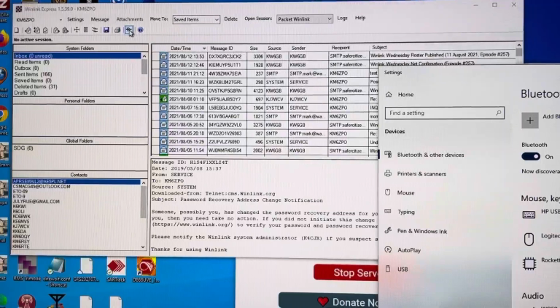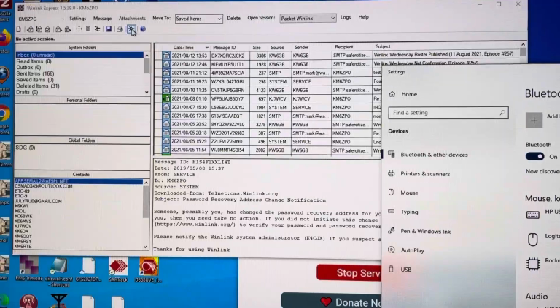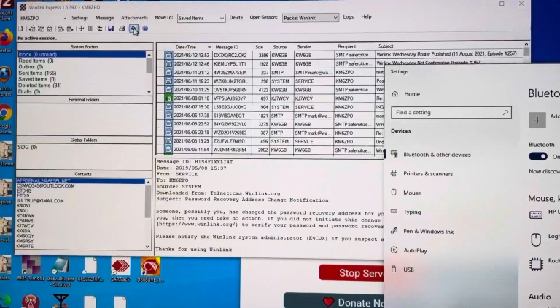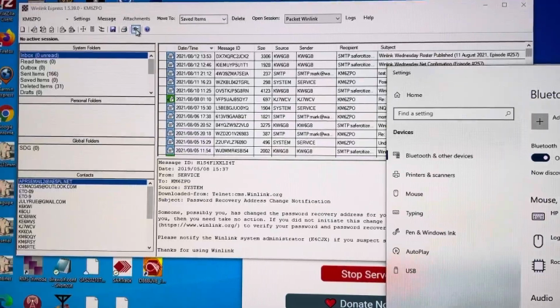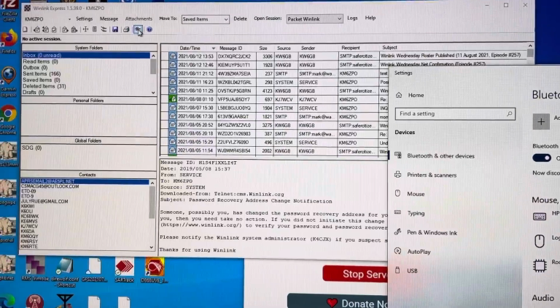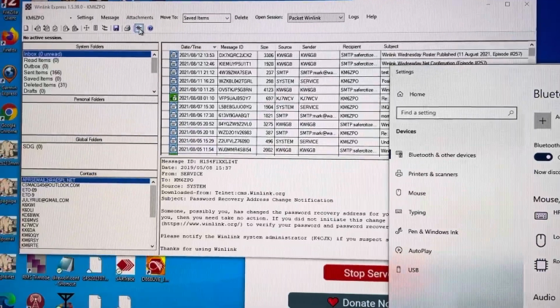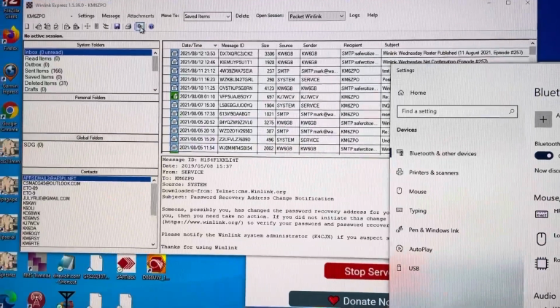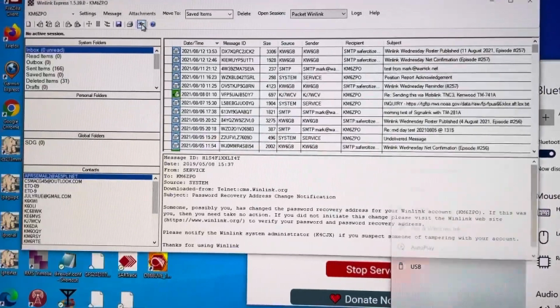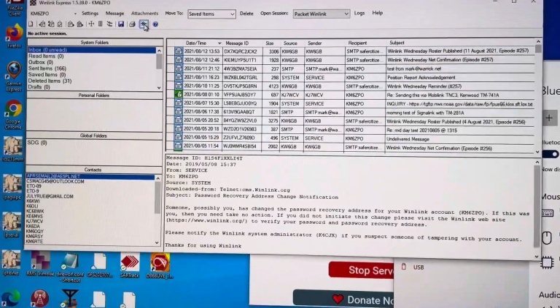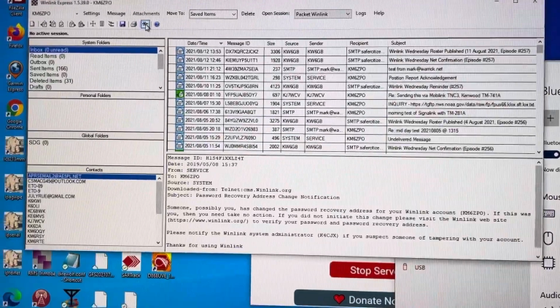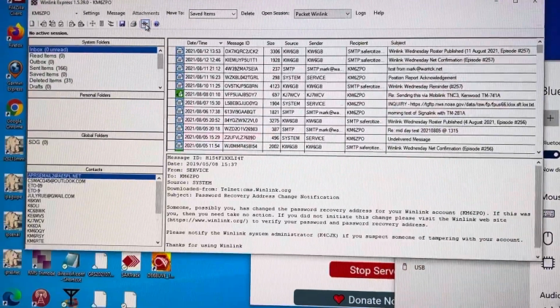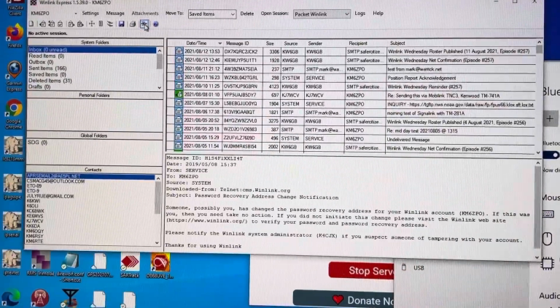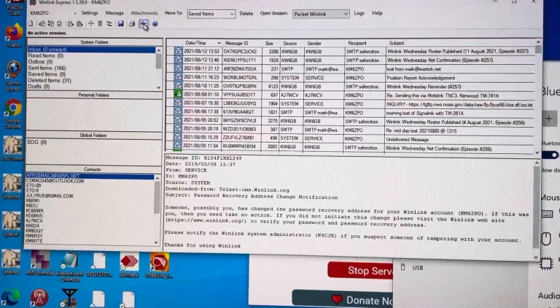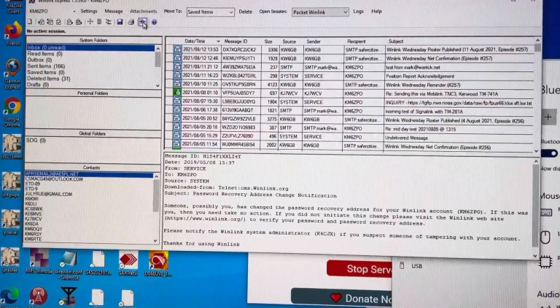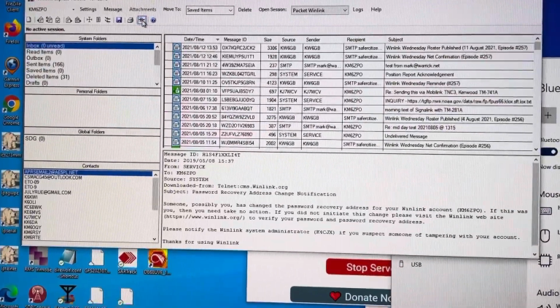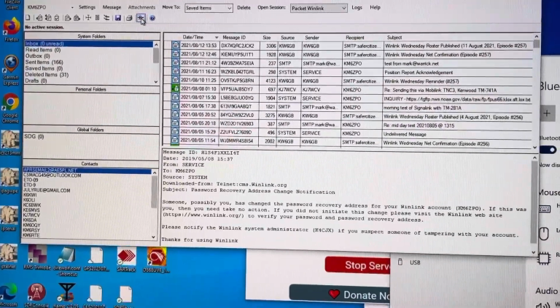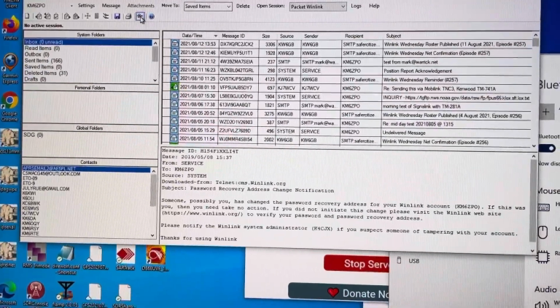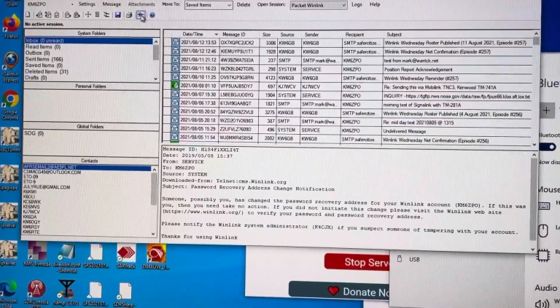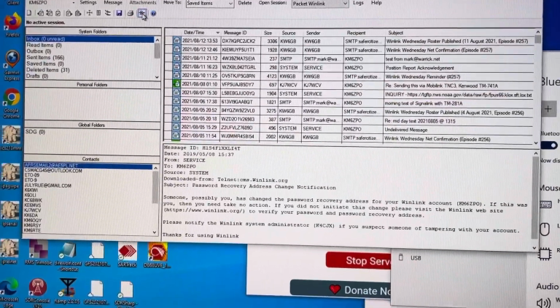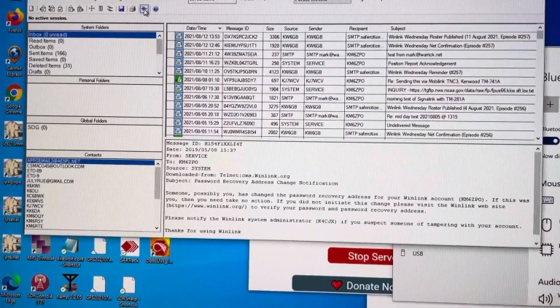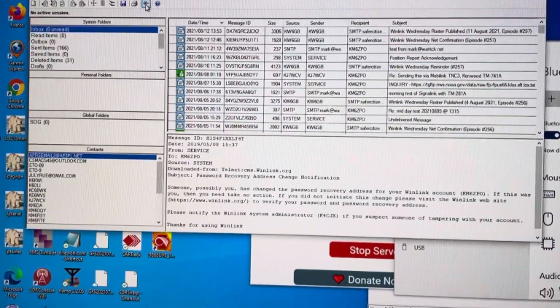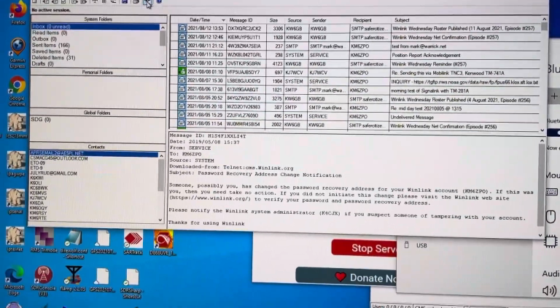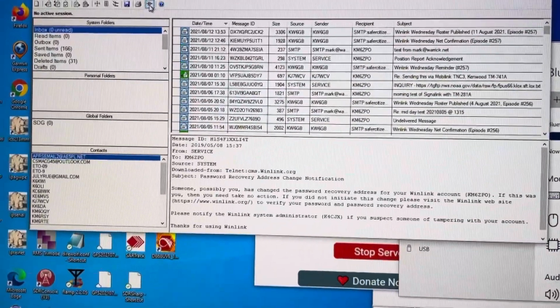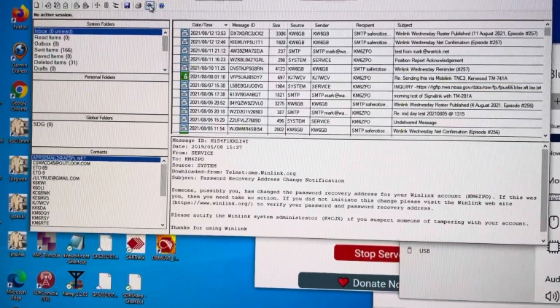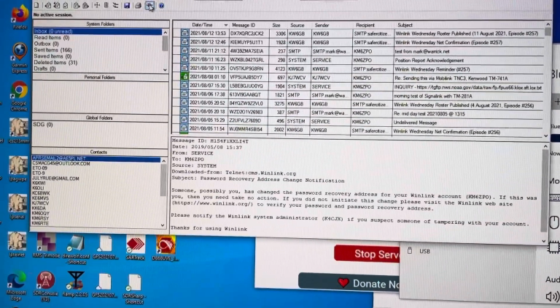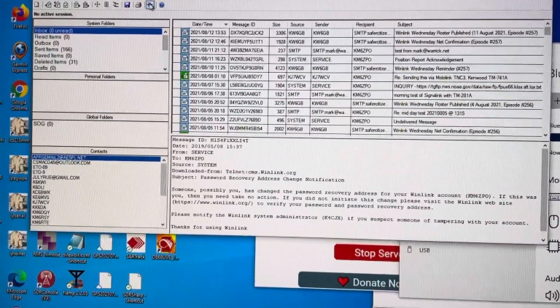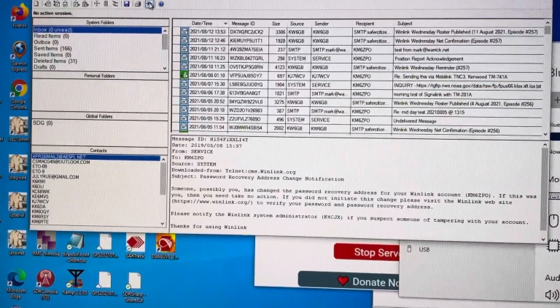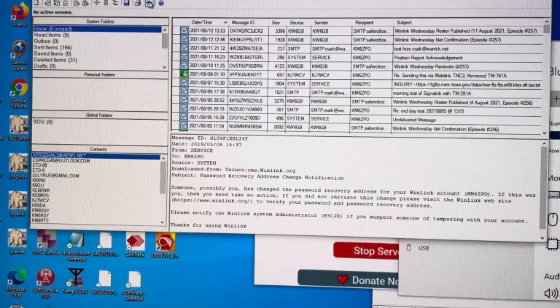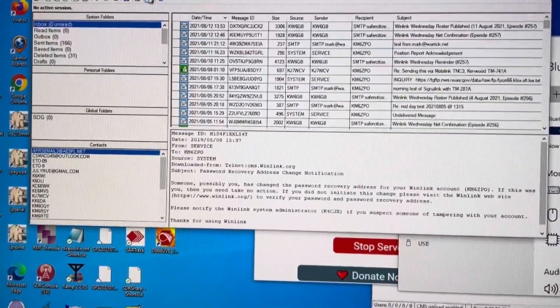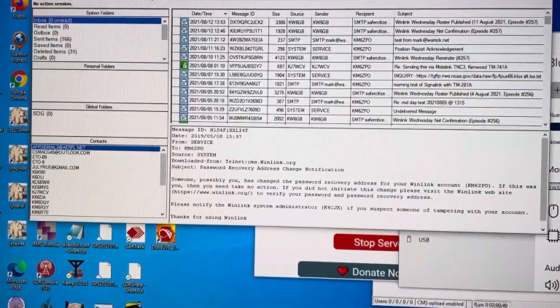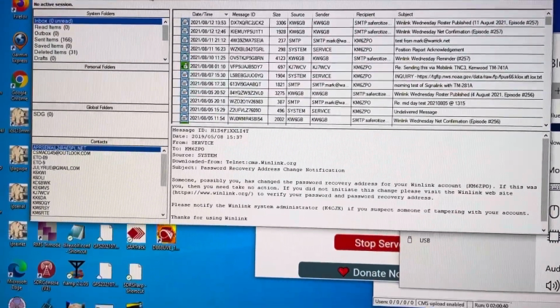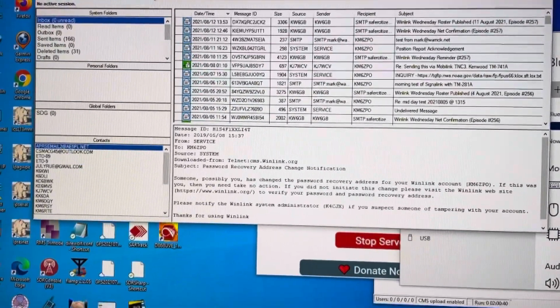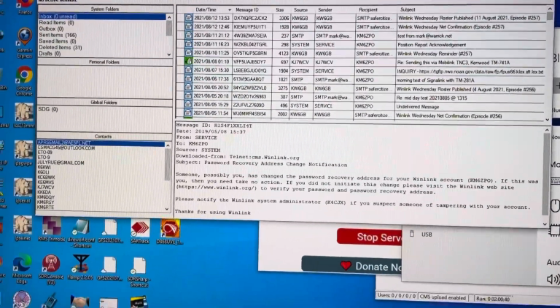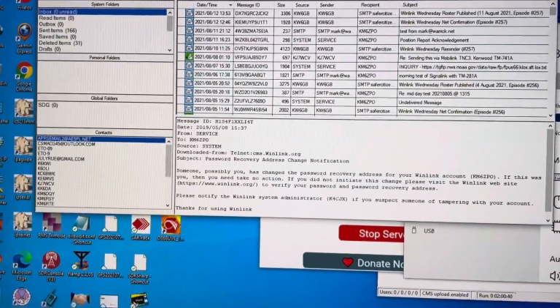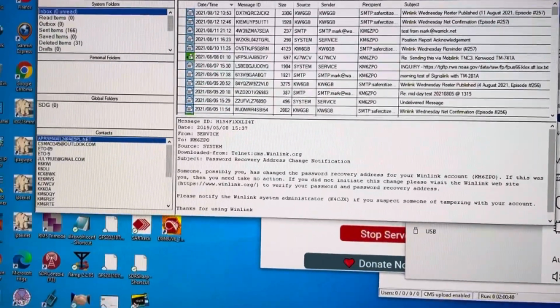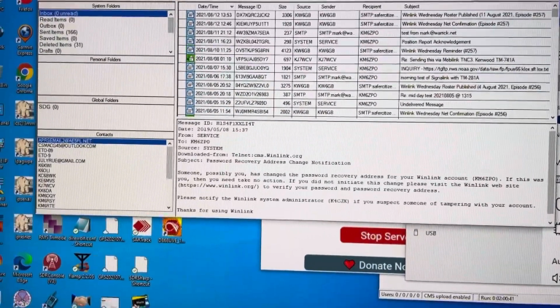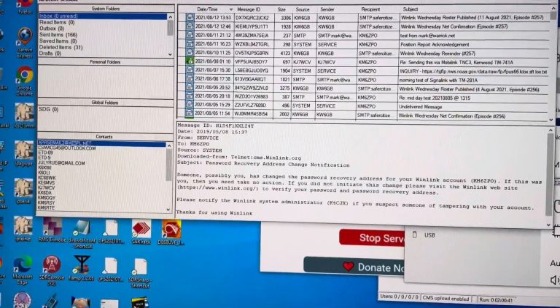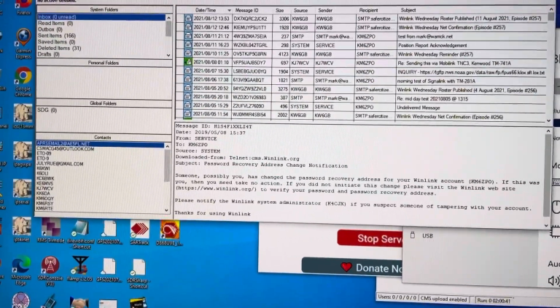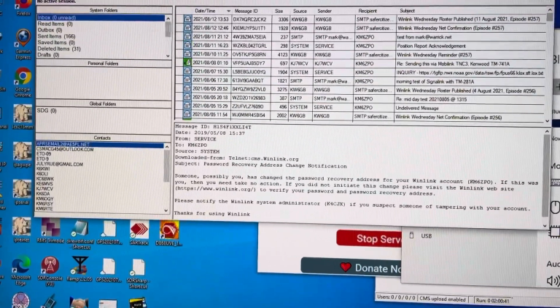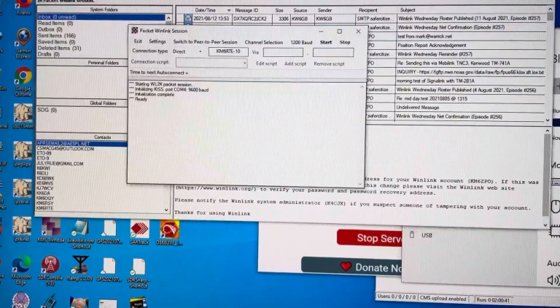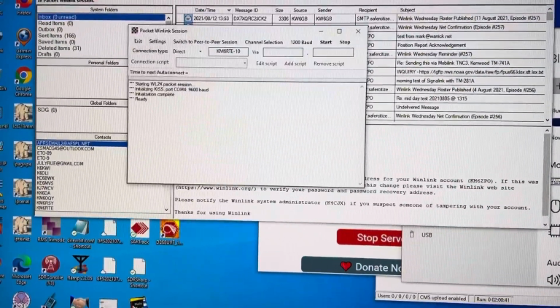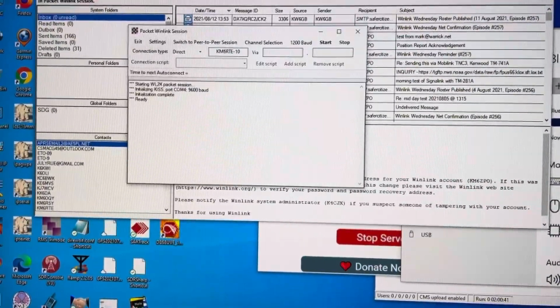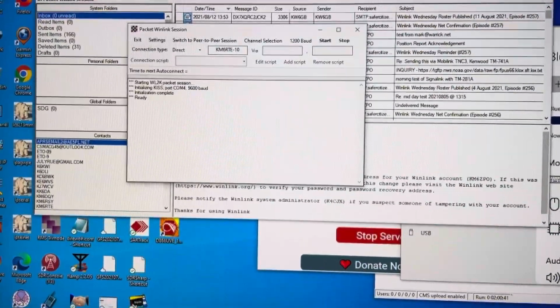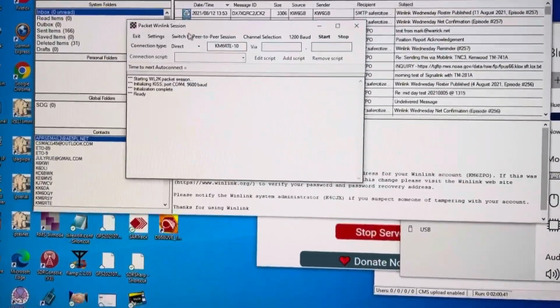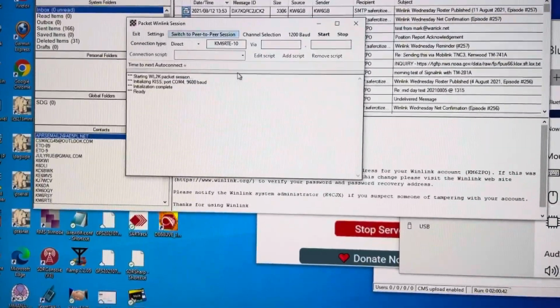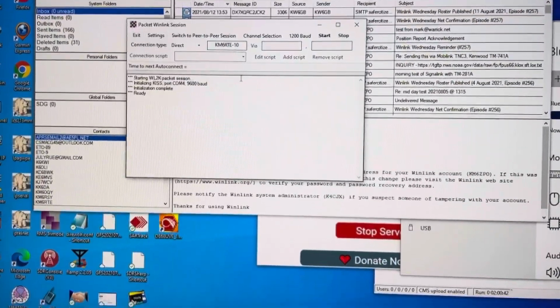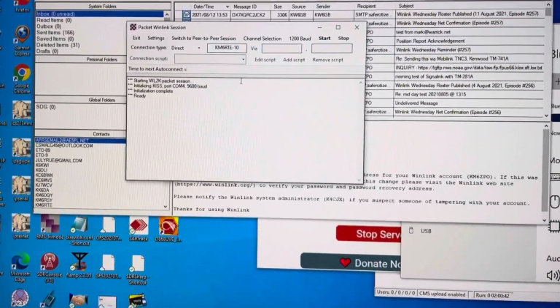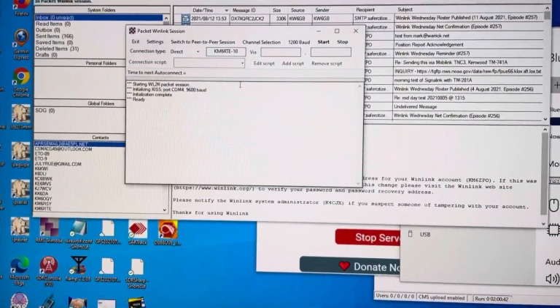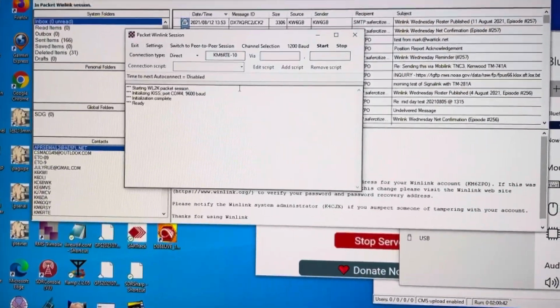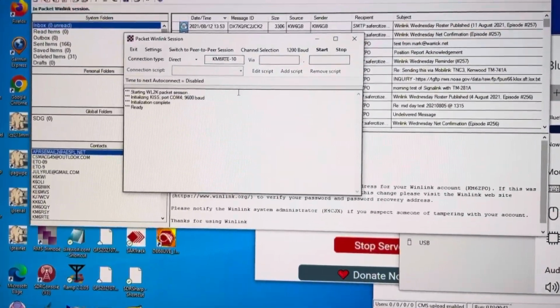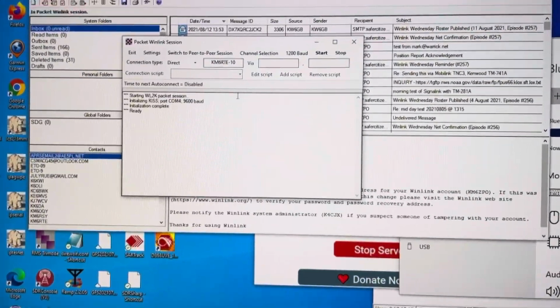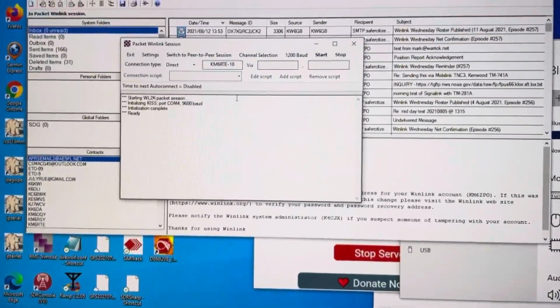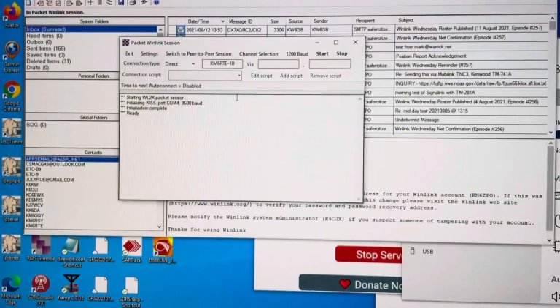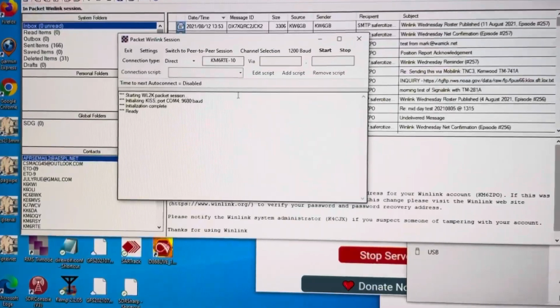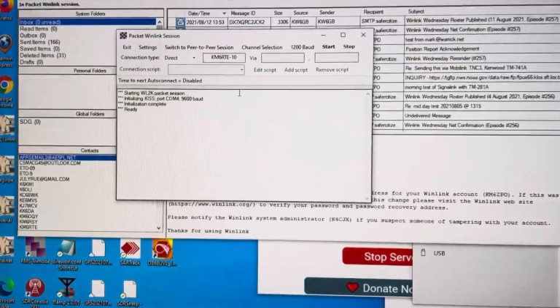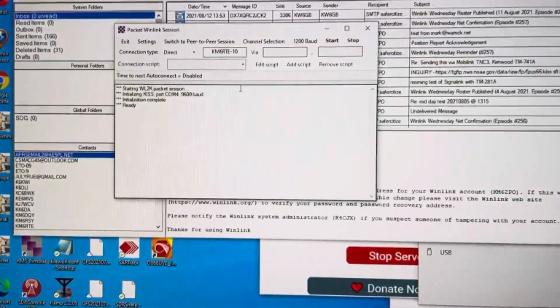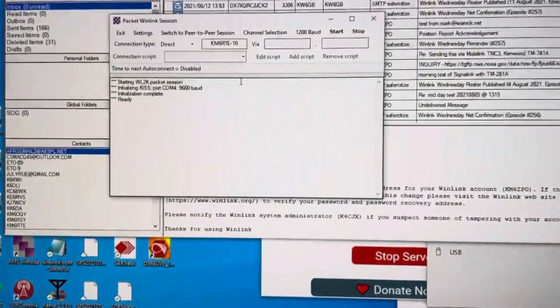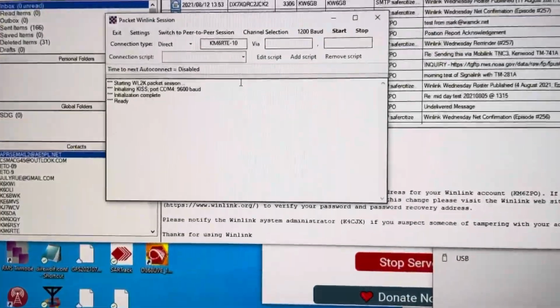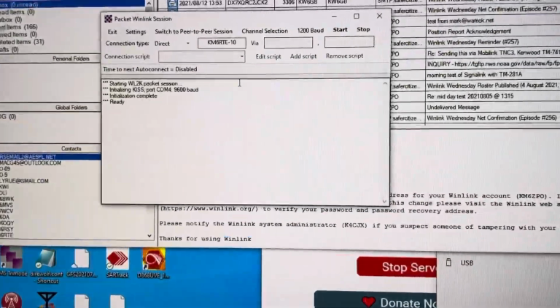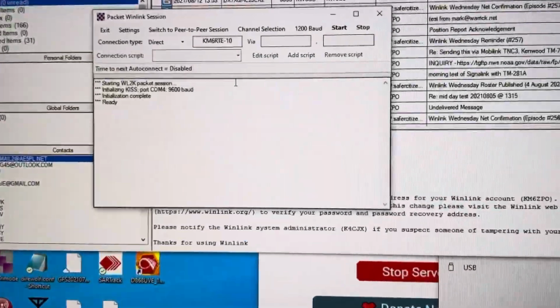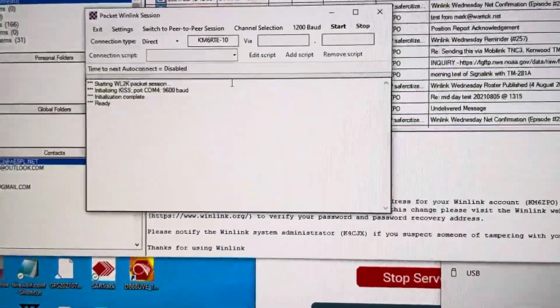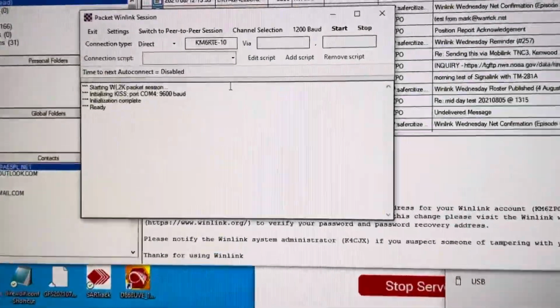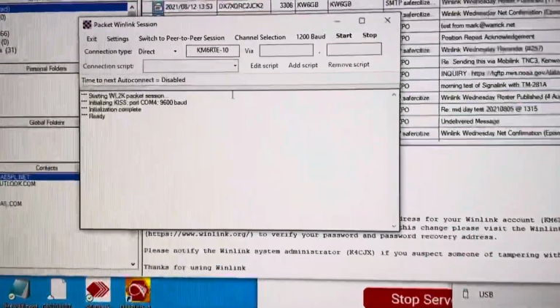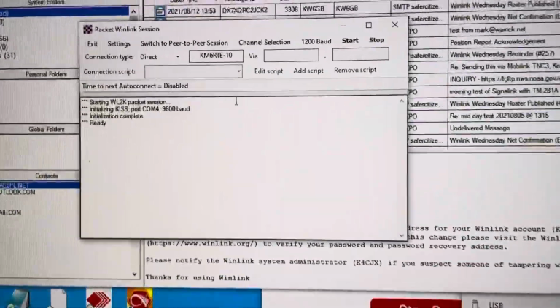Hello, this is Mark, Kilo Mic 6, Zulu Papa Oscar, doing another WinLink test.